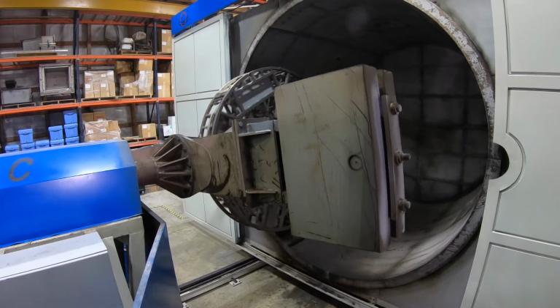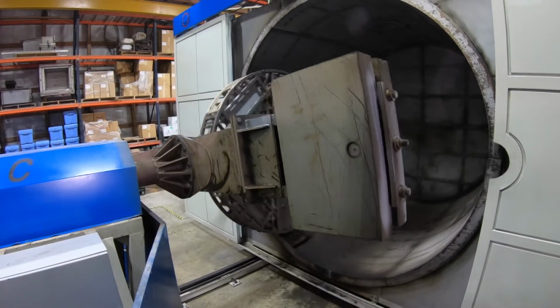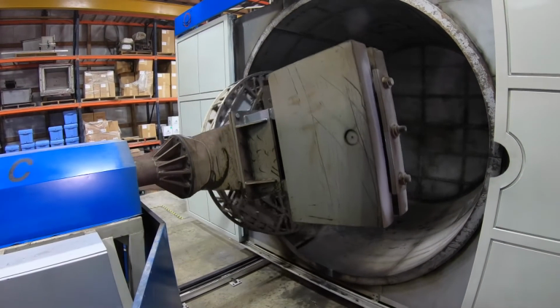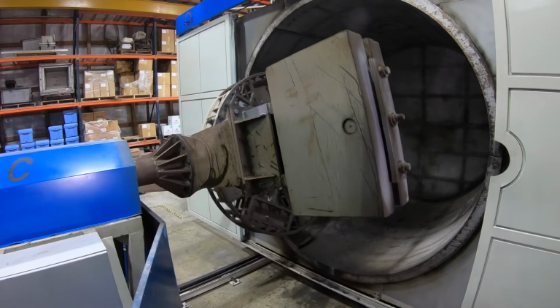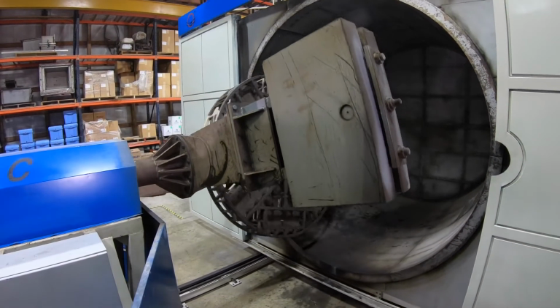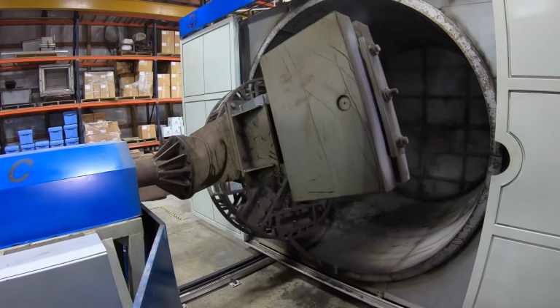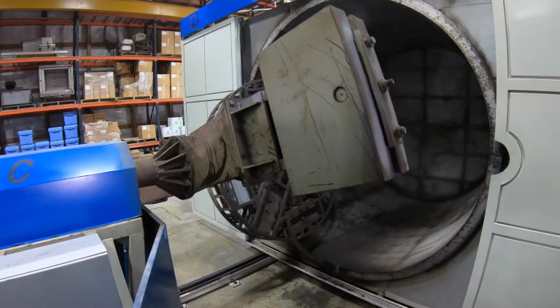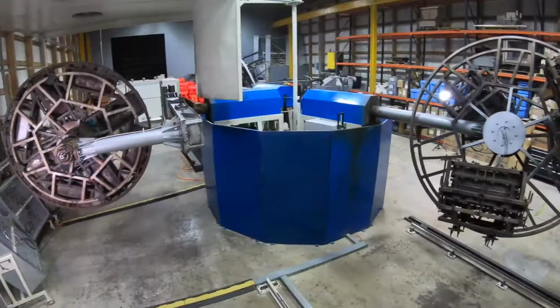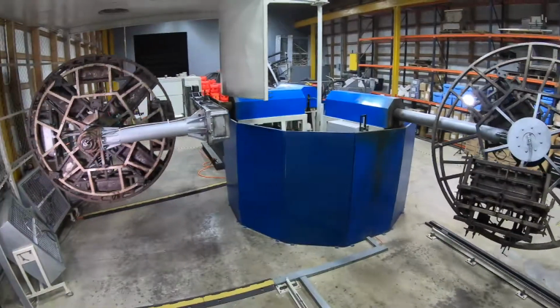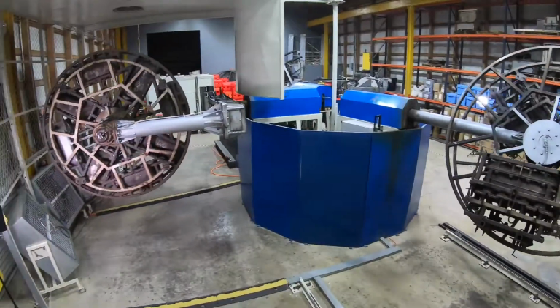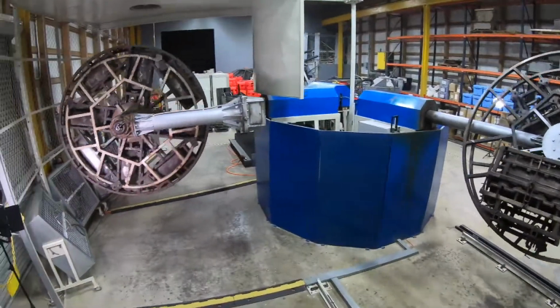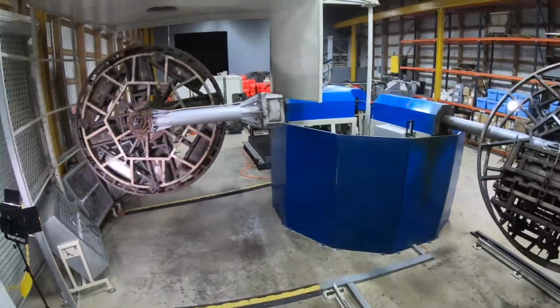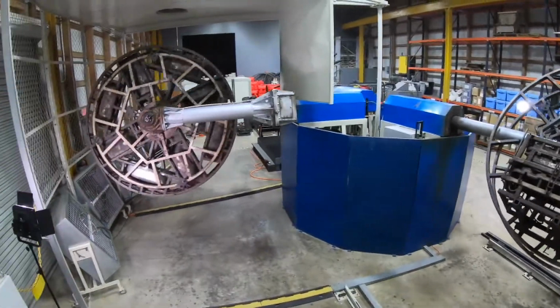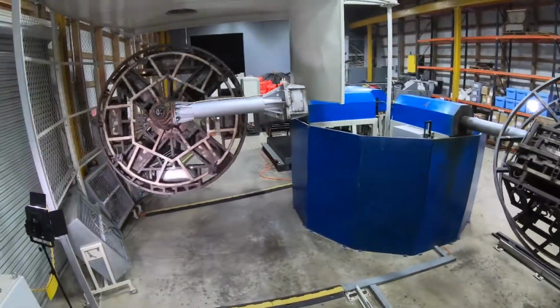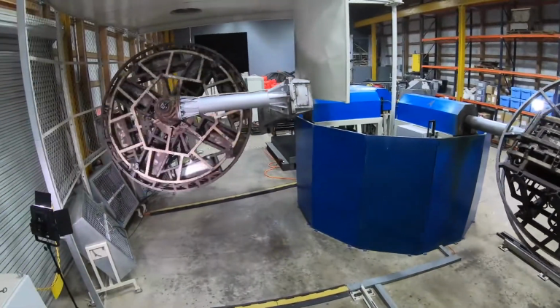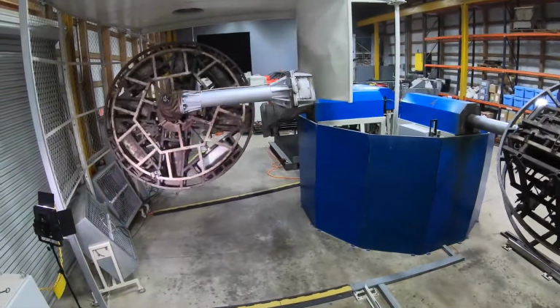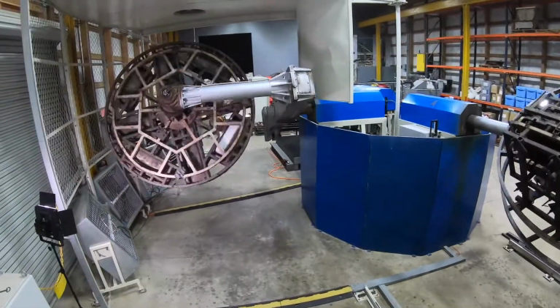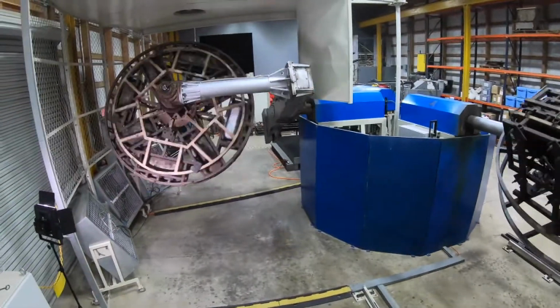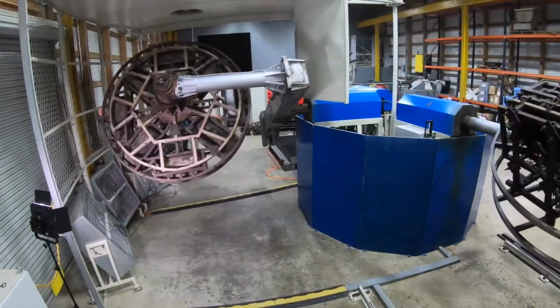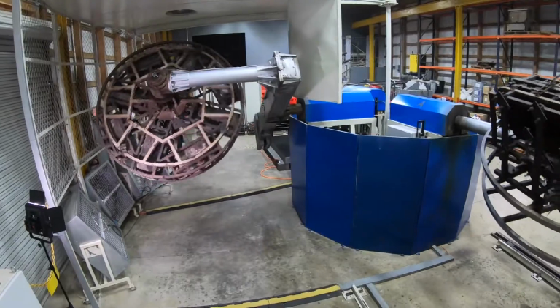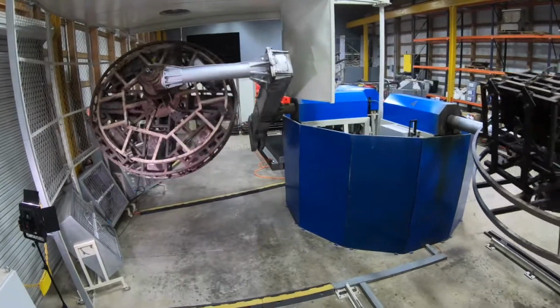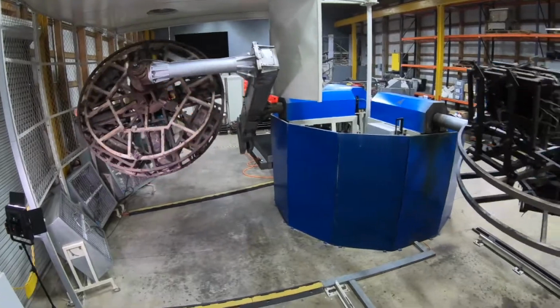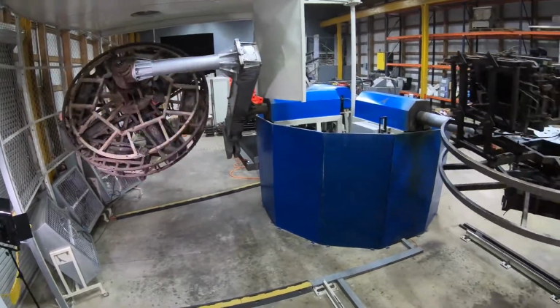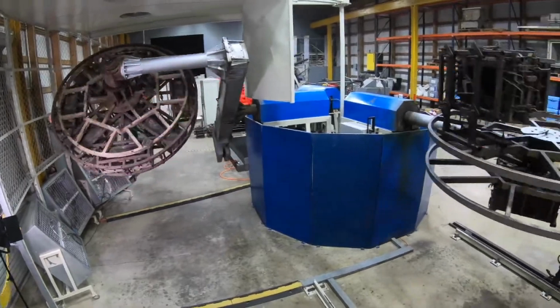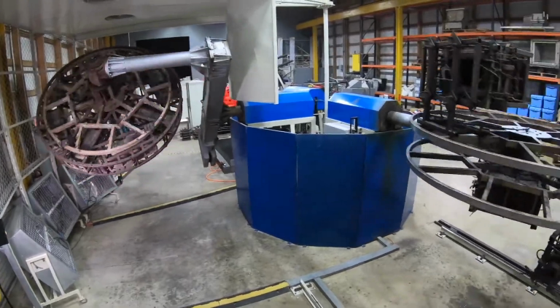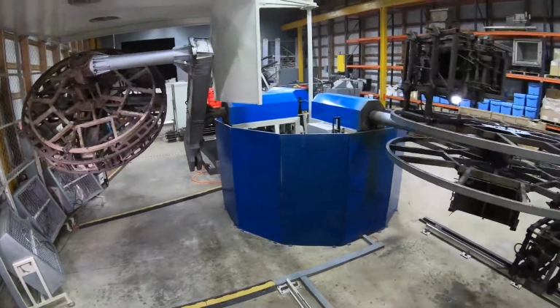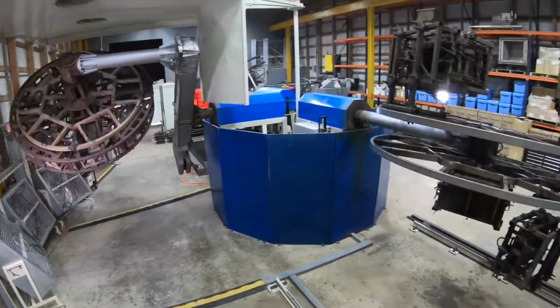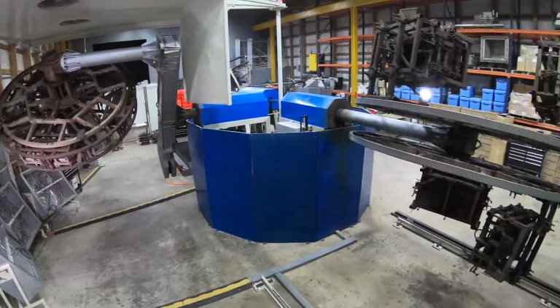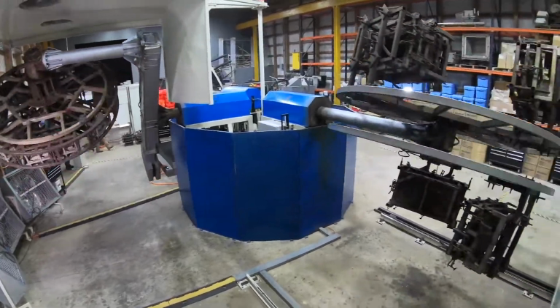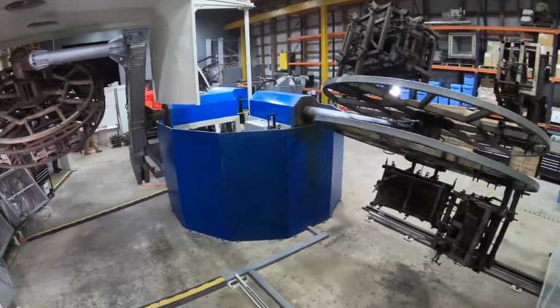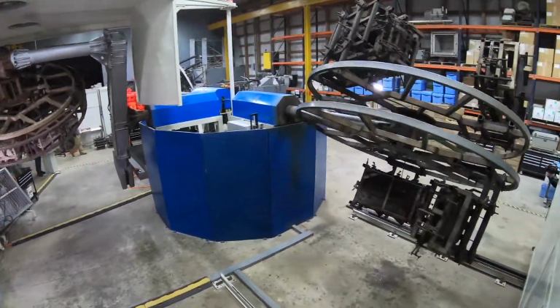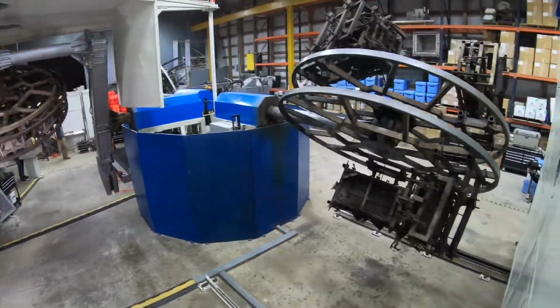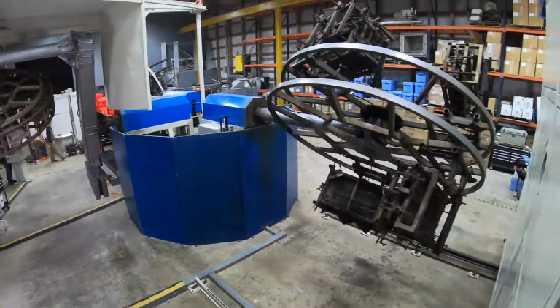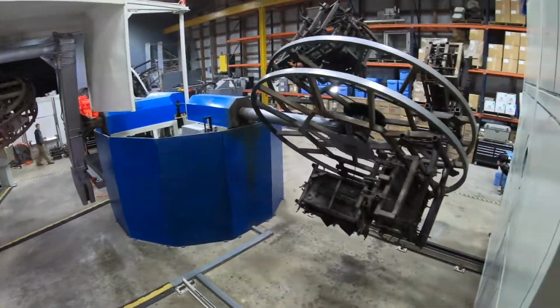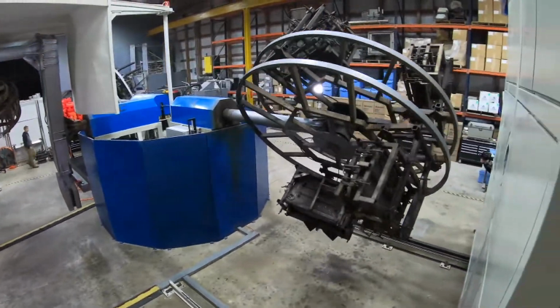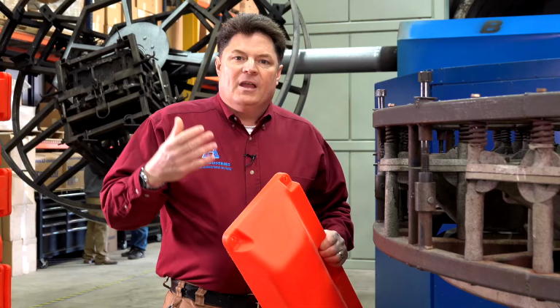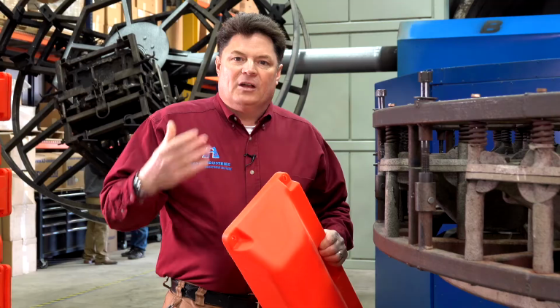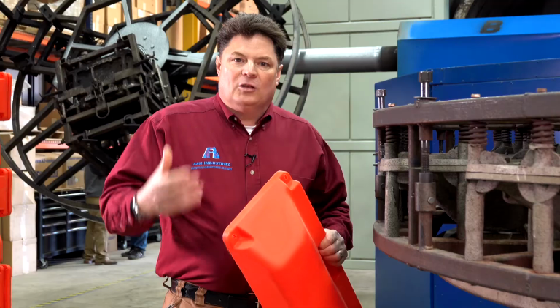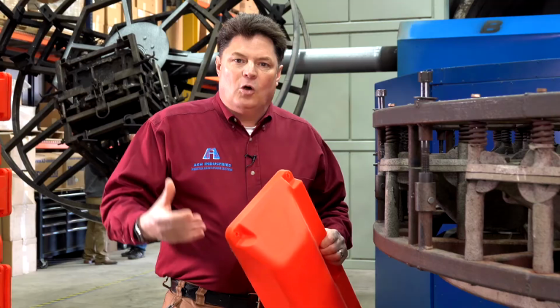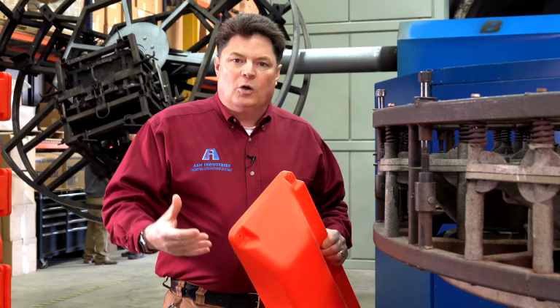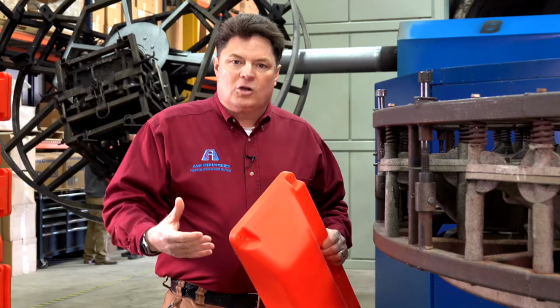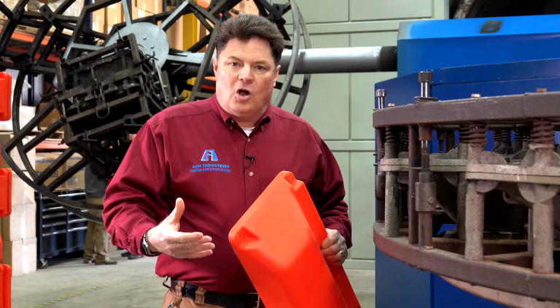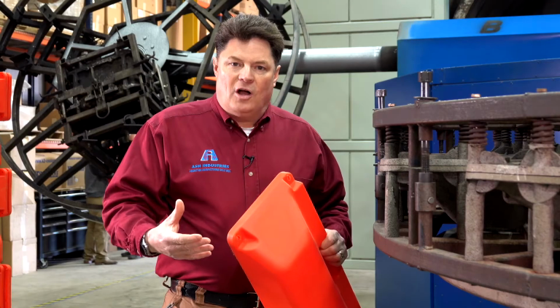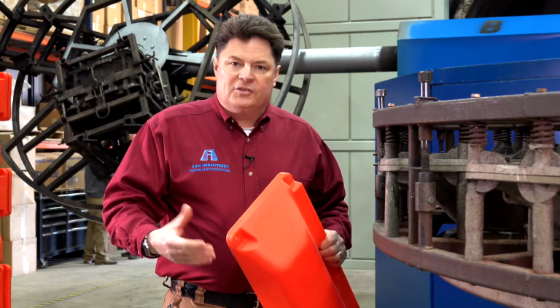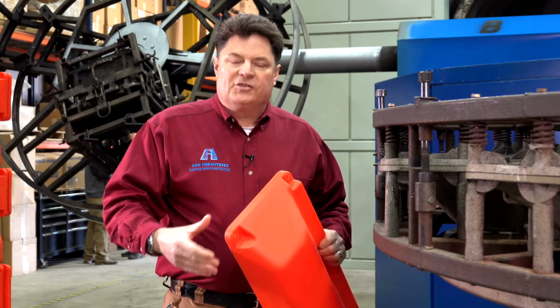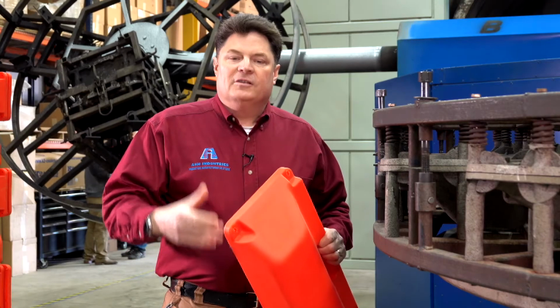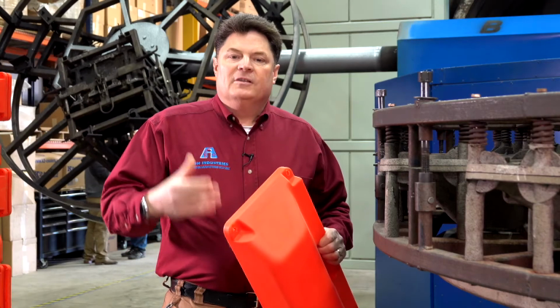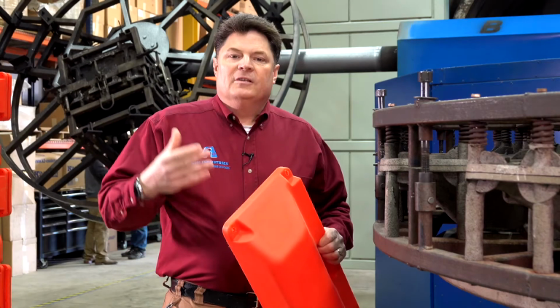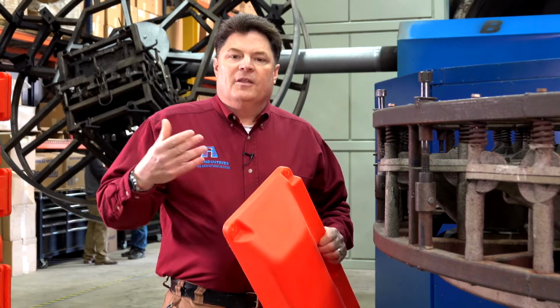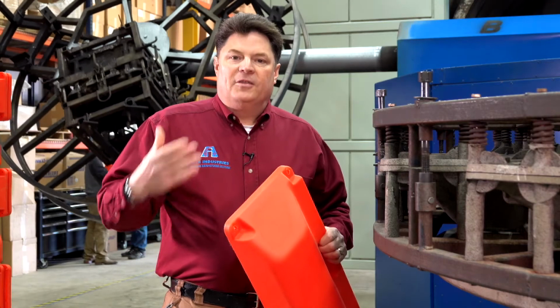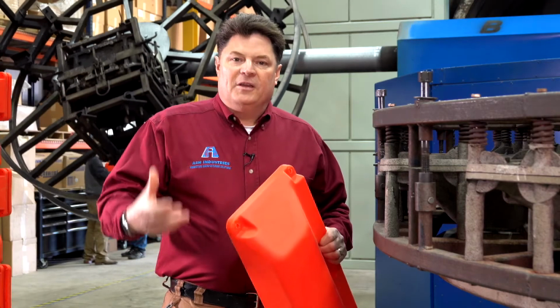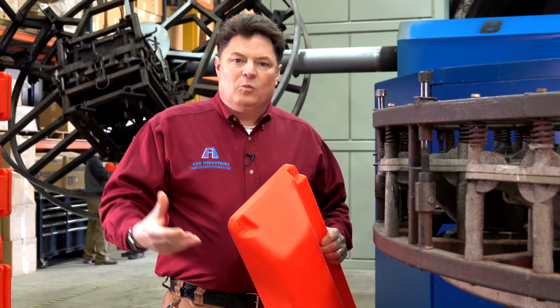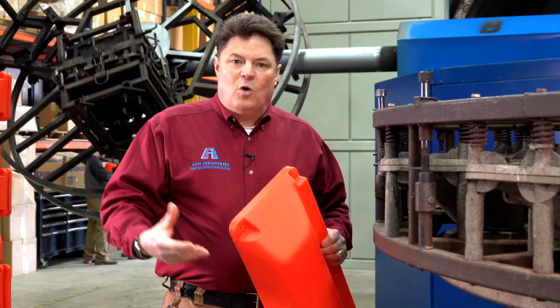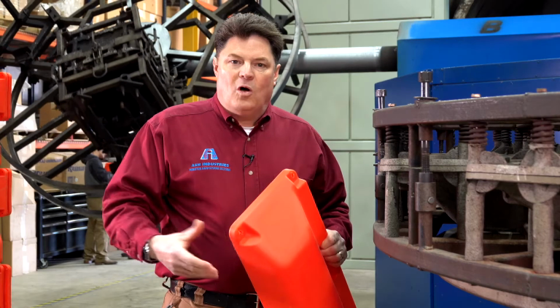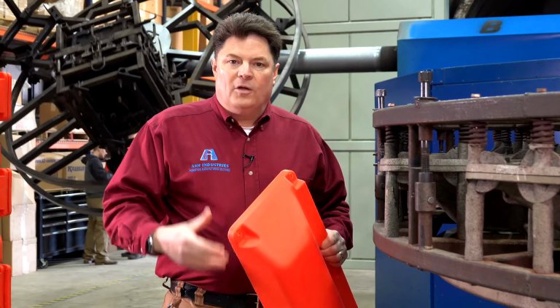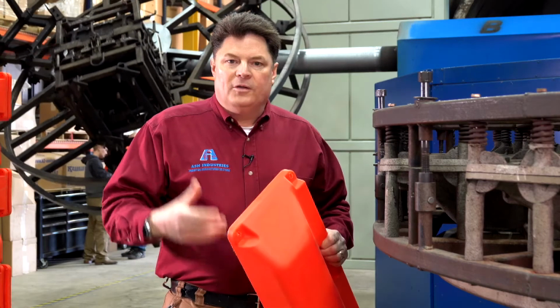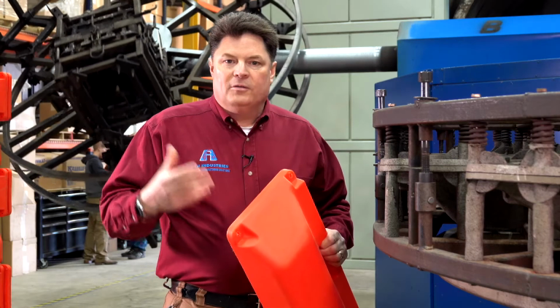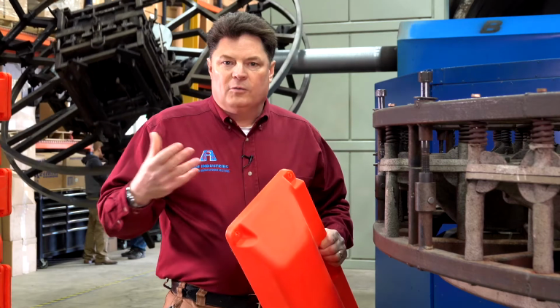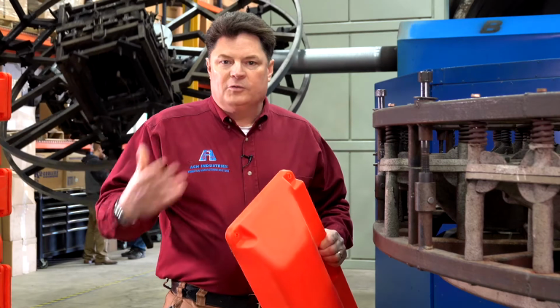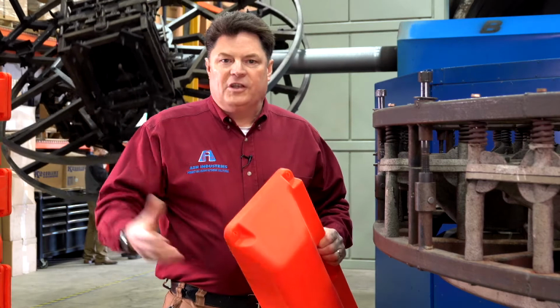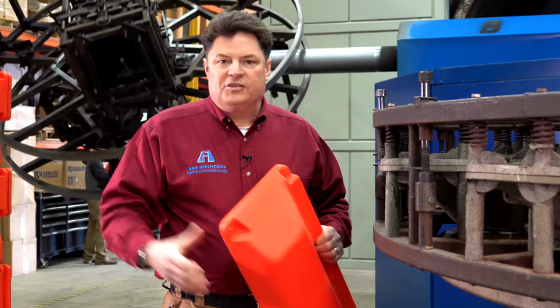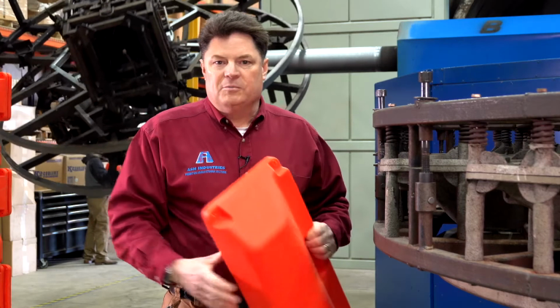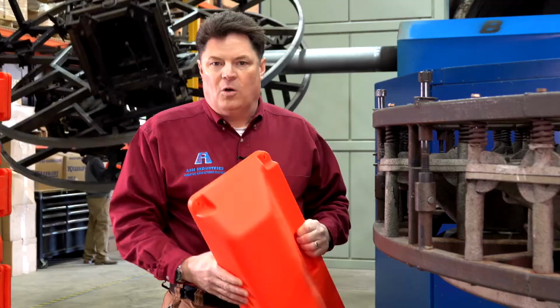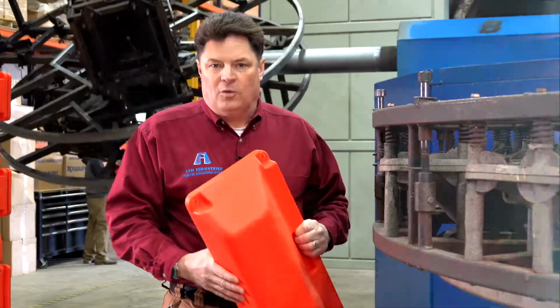Rotational molding can make that hollow part today in a lower cost, thin-walled rotational mold.